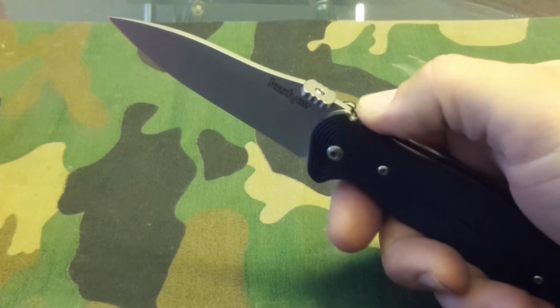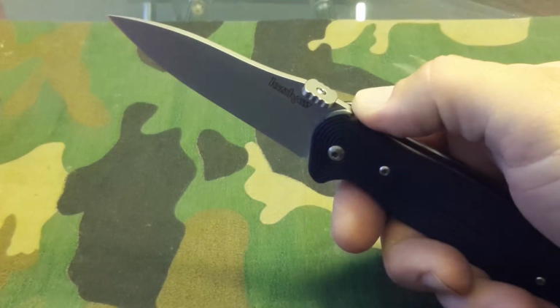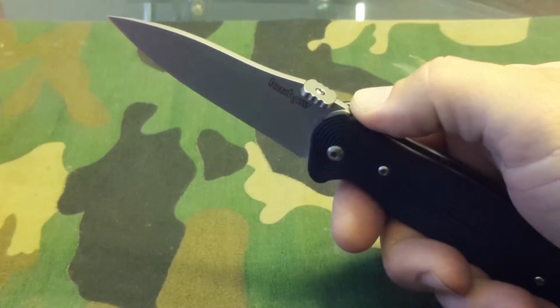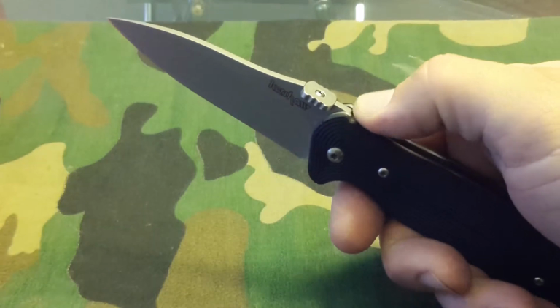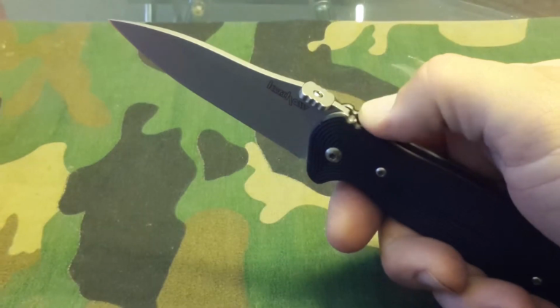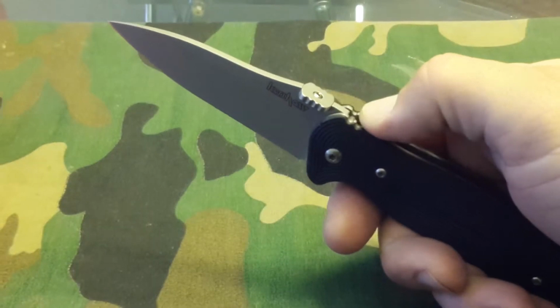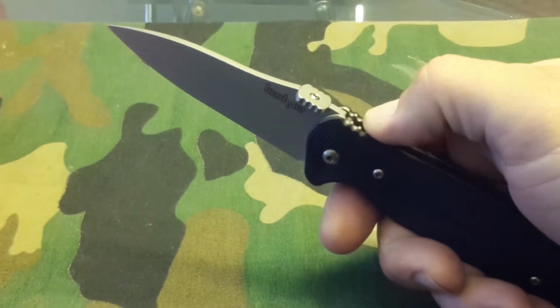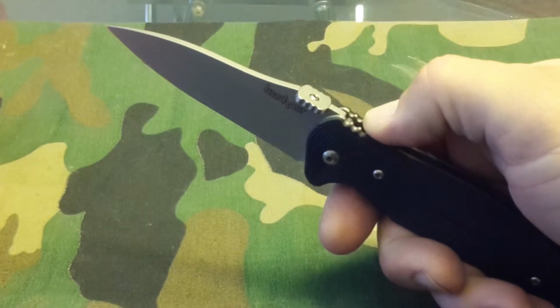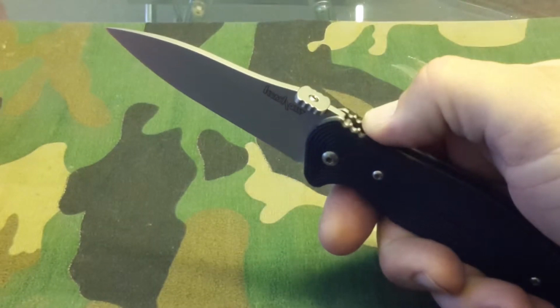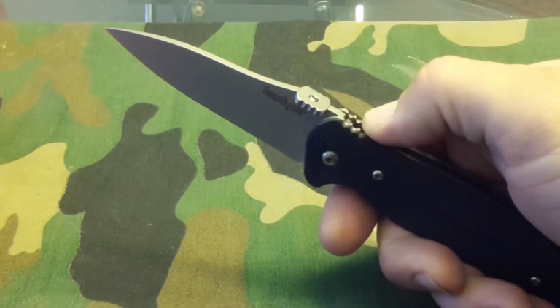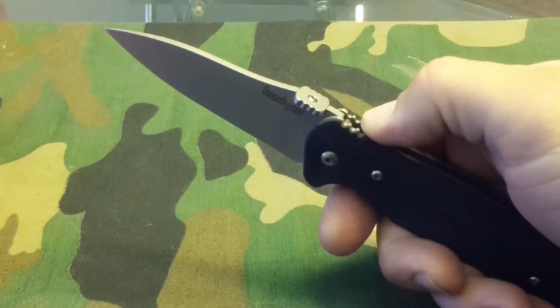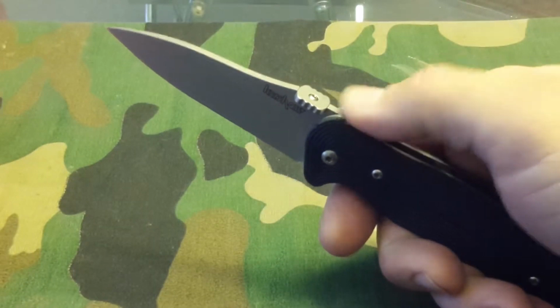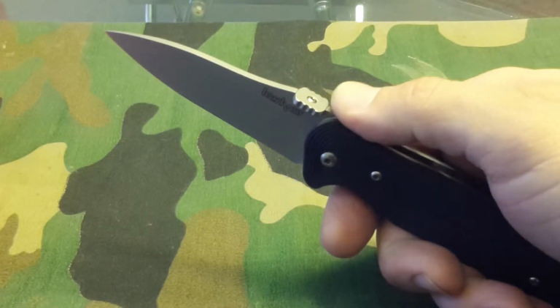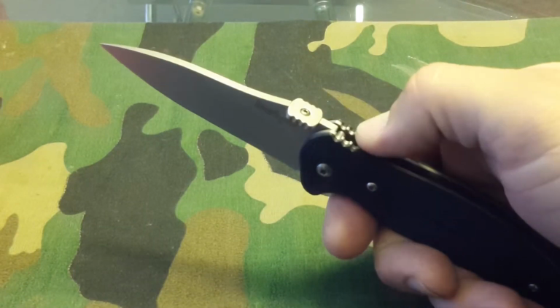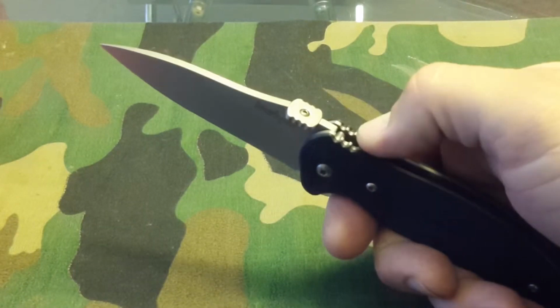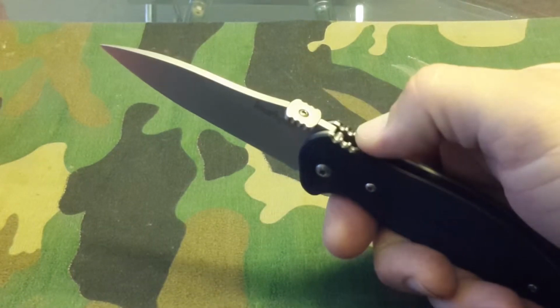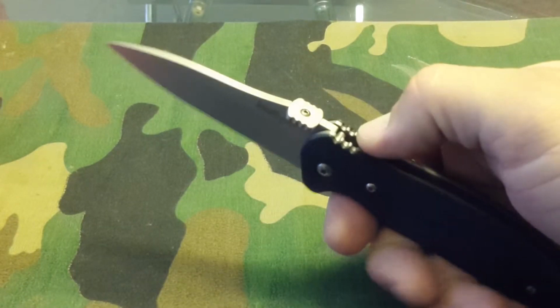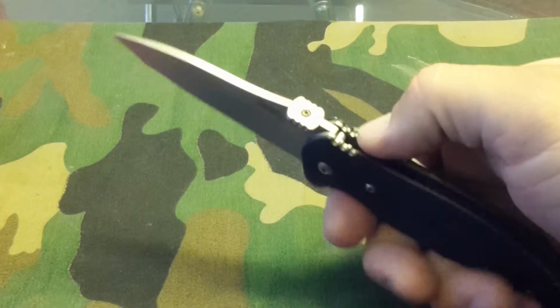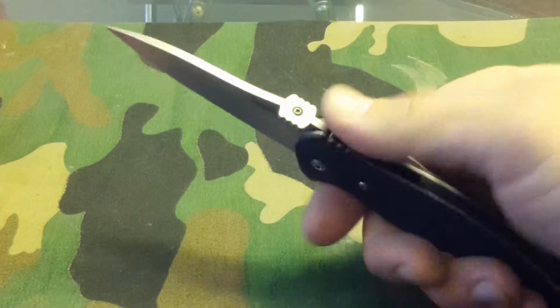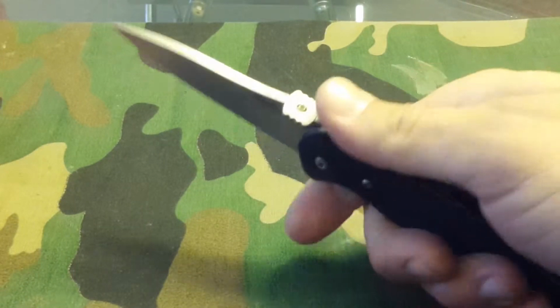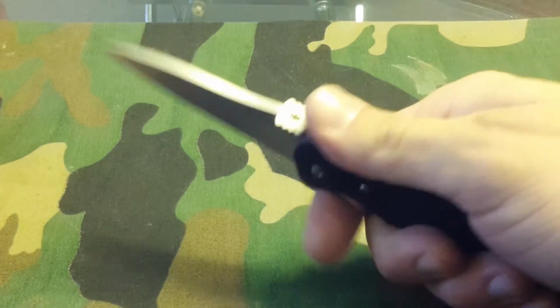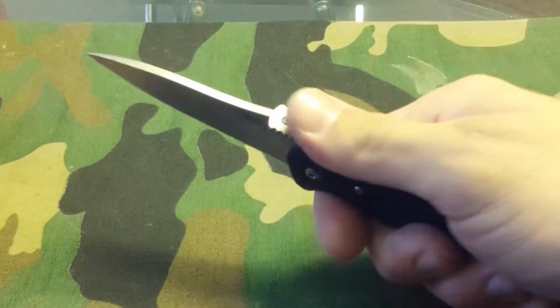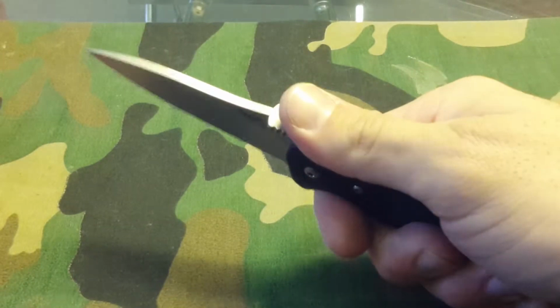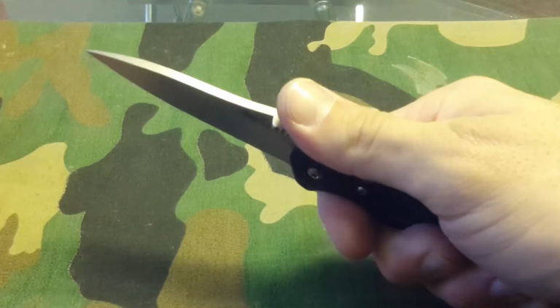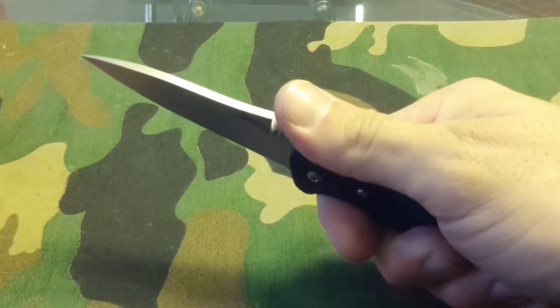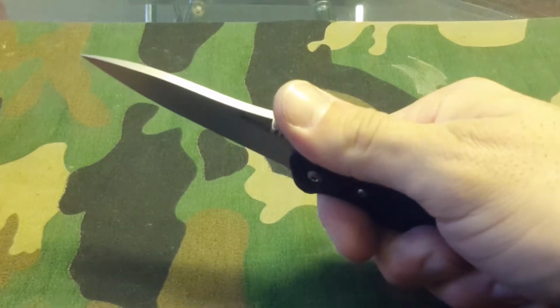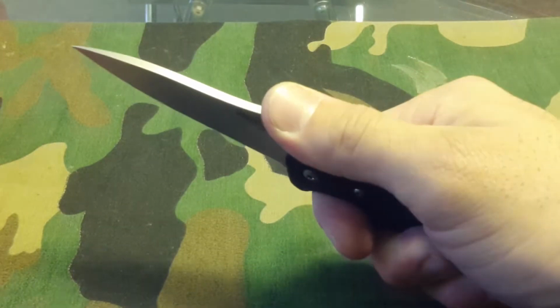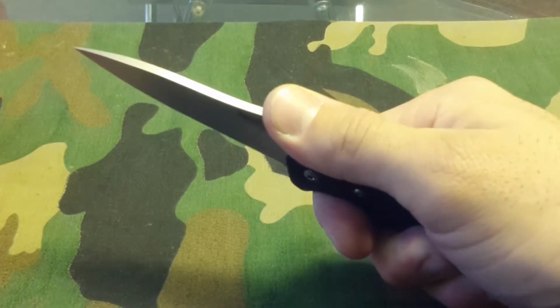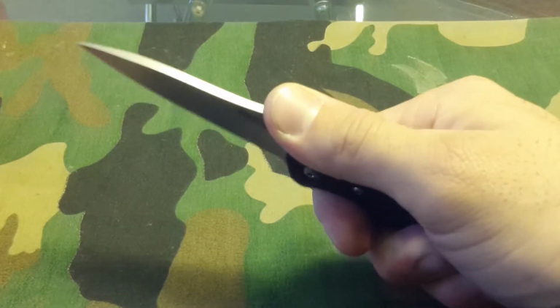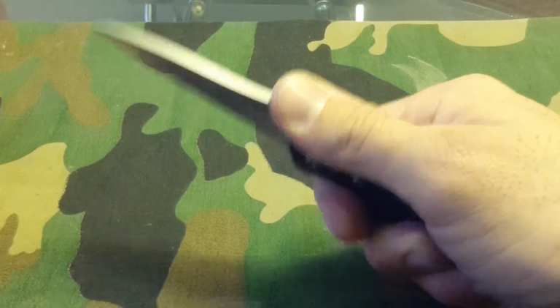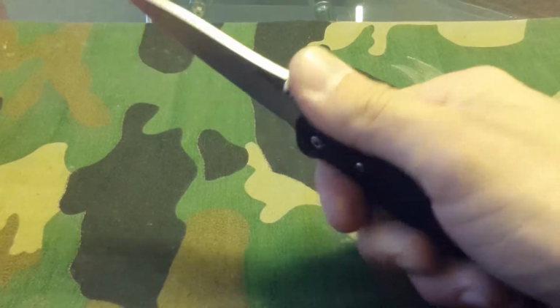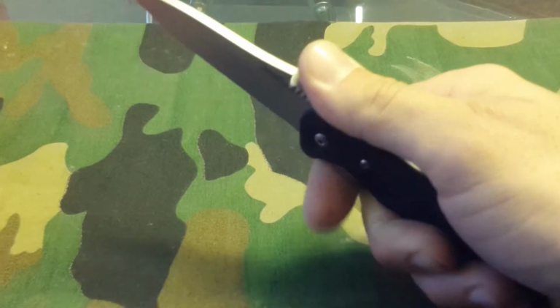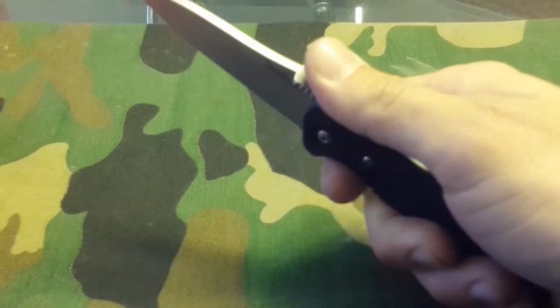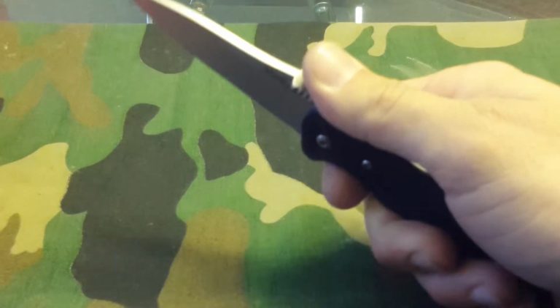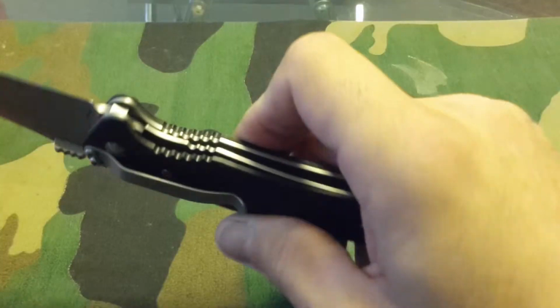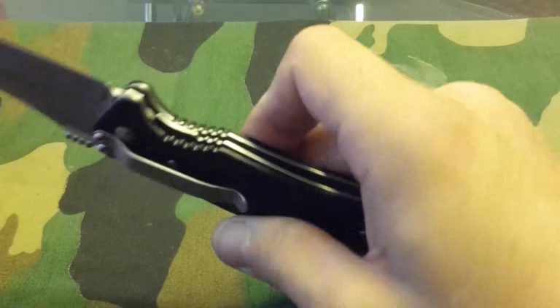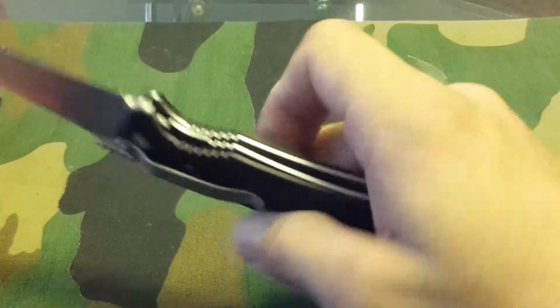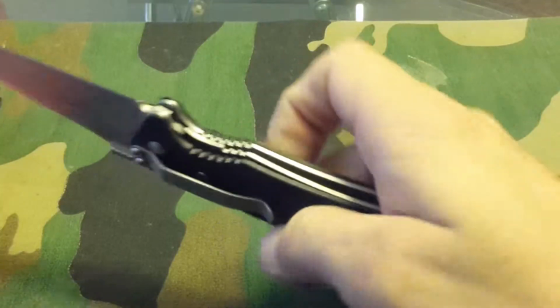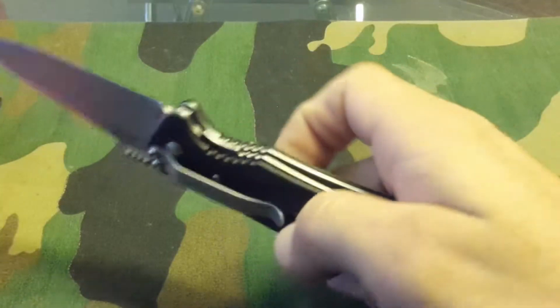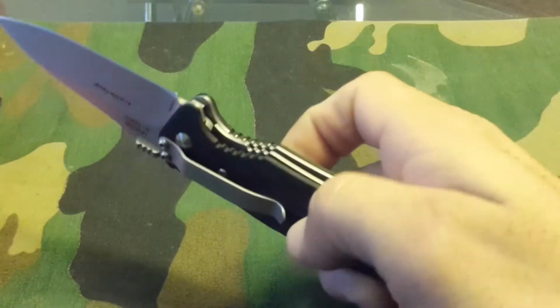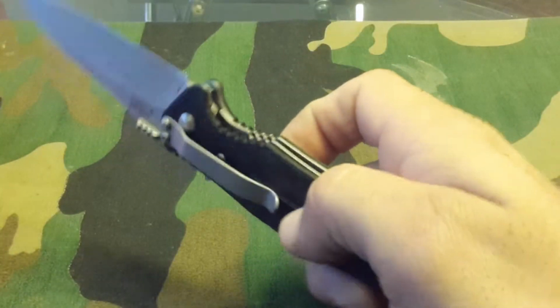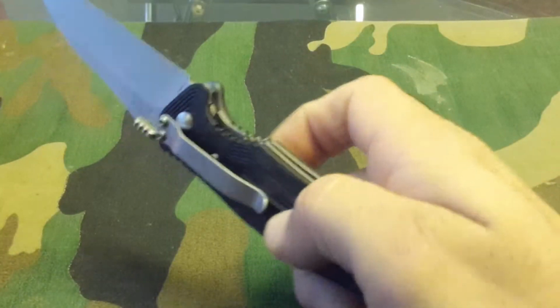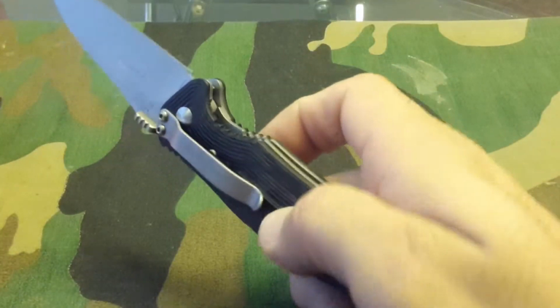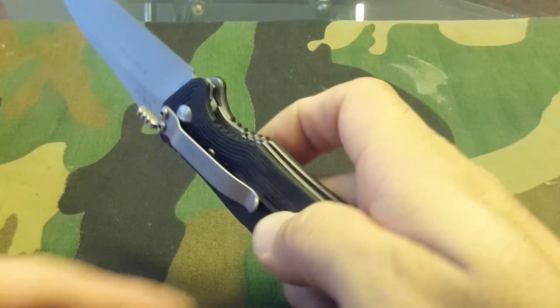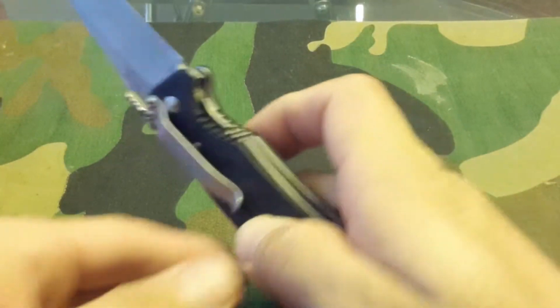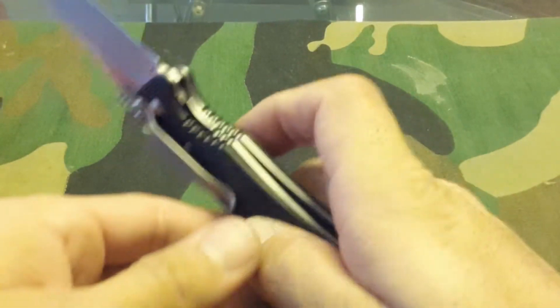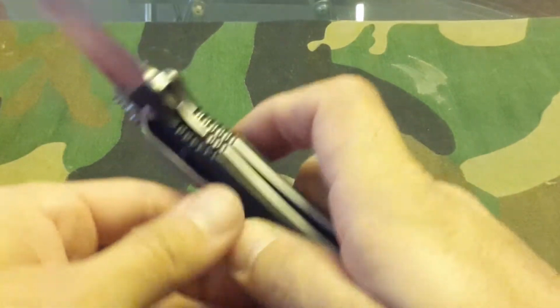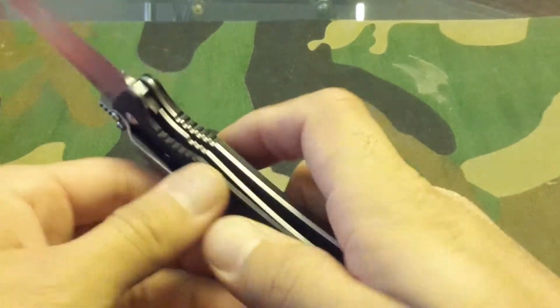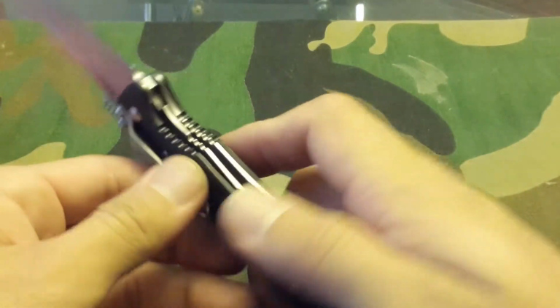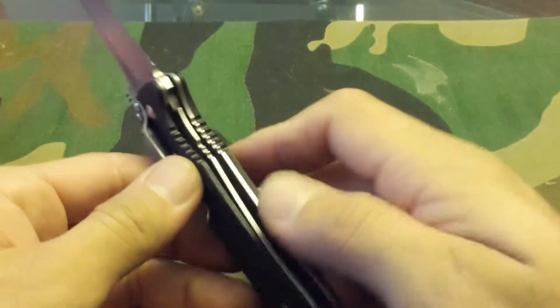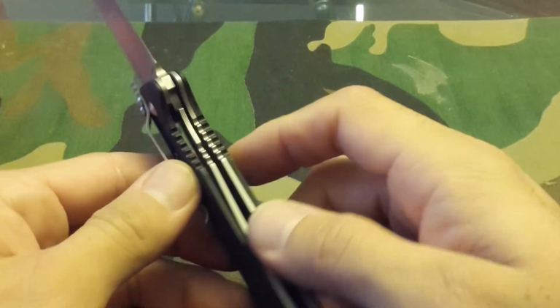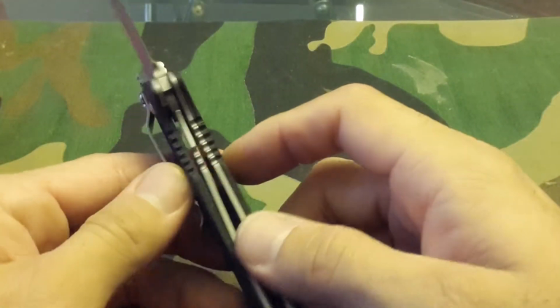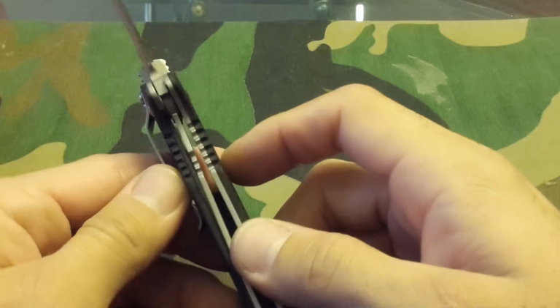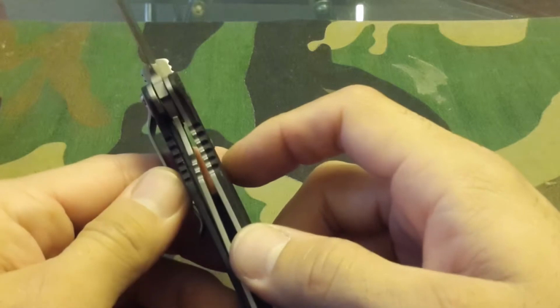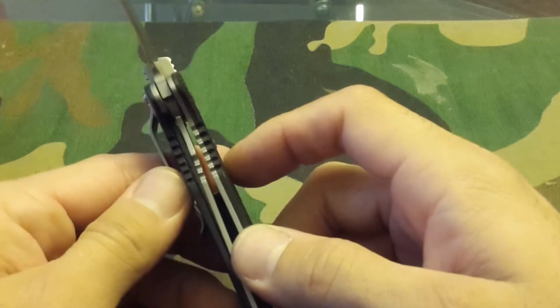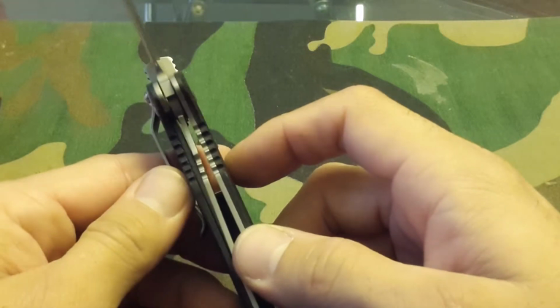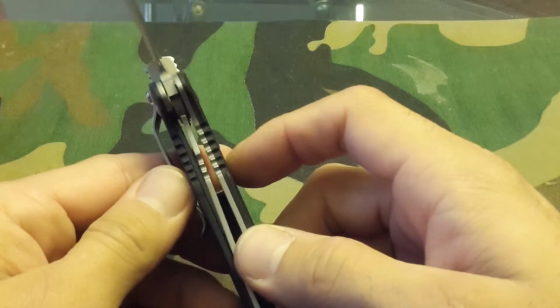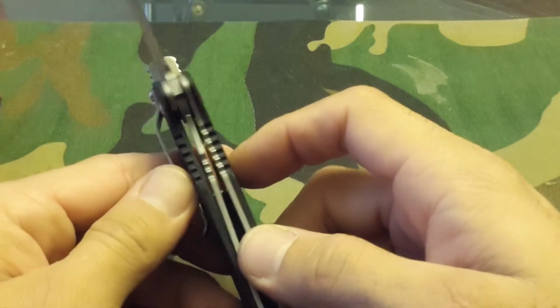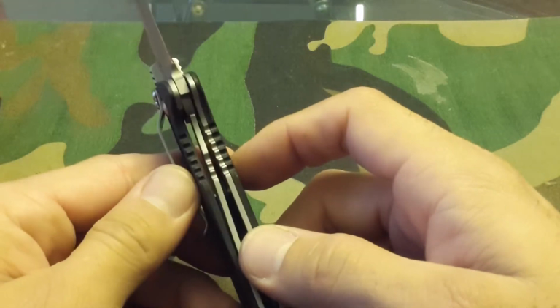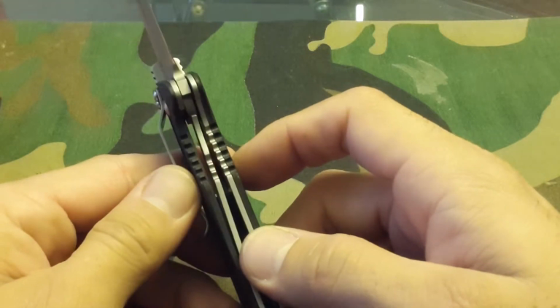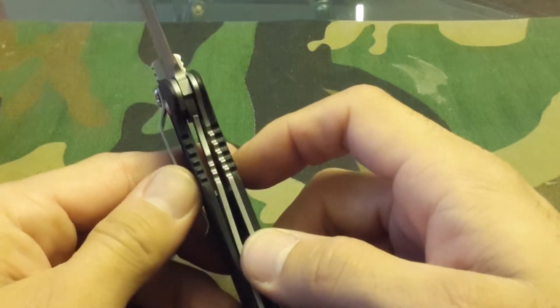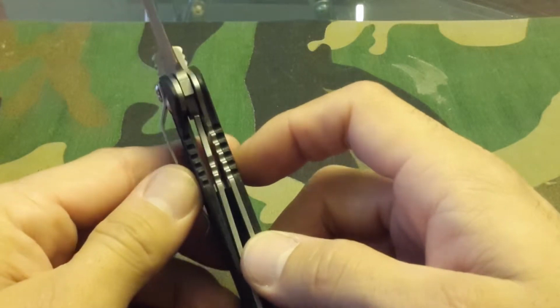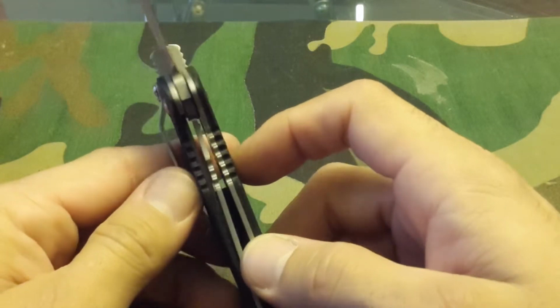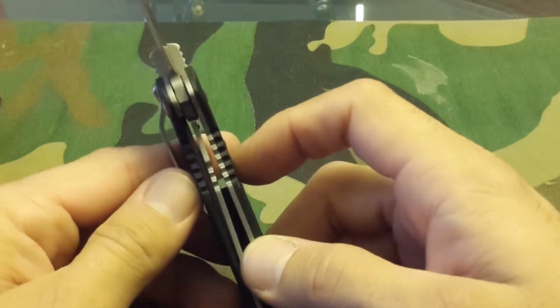You got some jimping on the back of the handle, which is freaking amazing. It's even got jimping on the liner. This is serious.